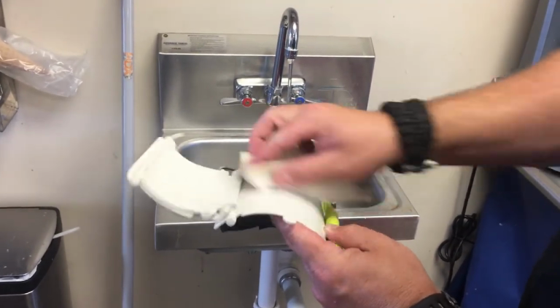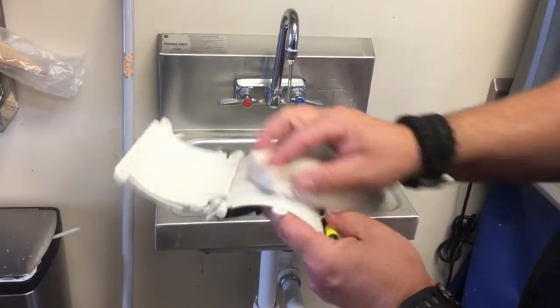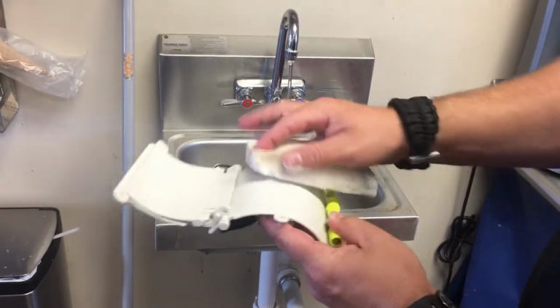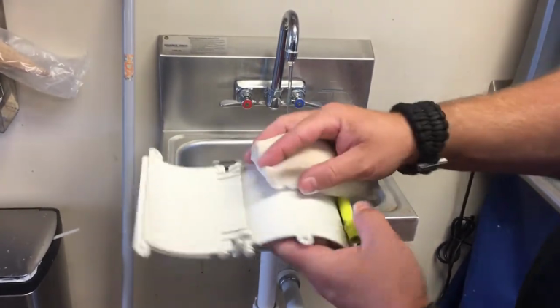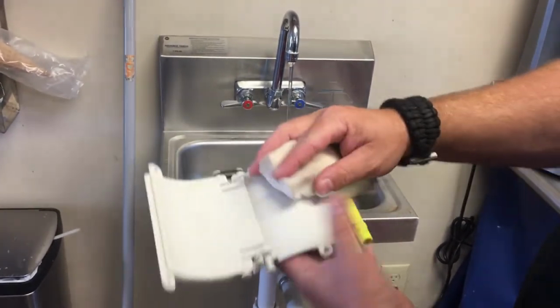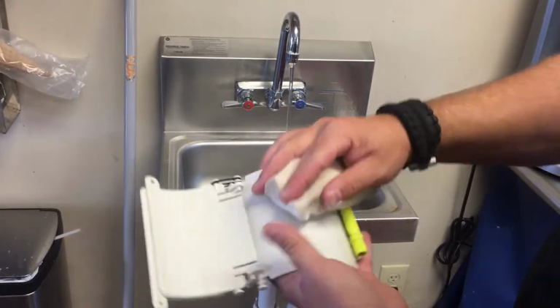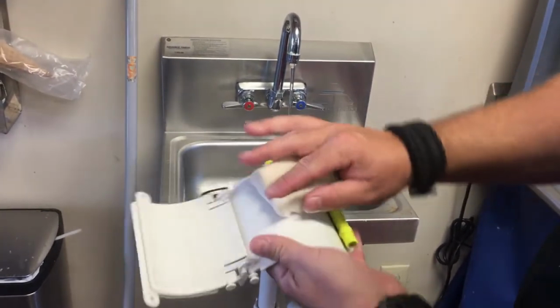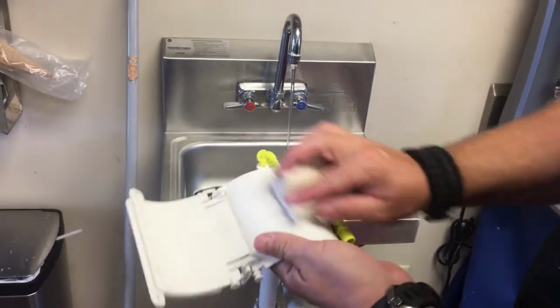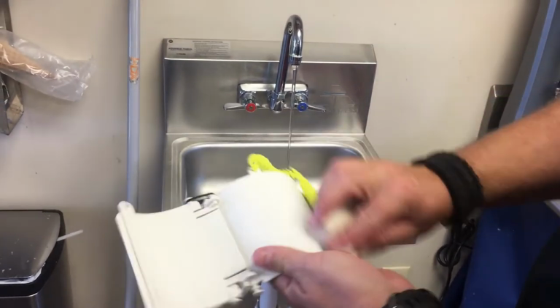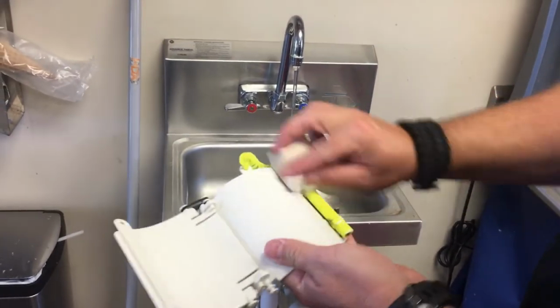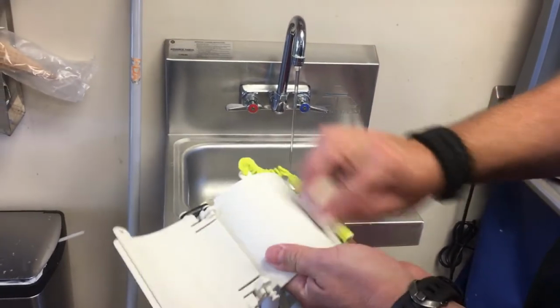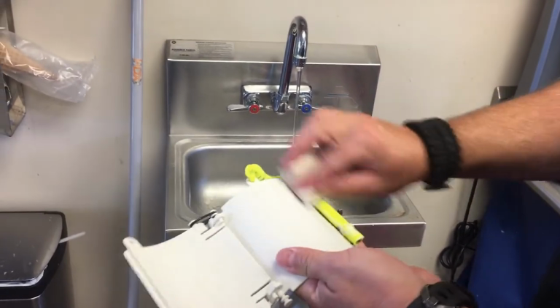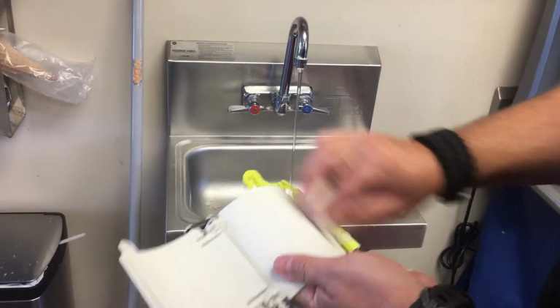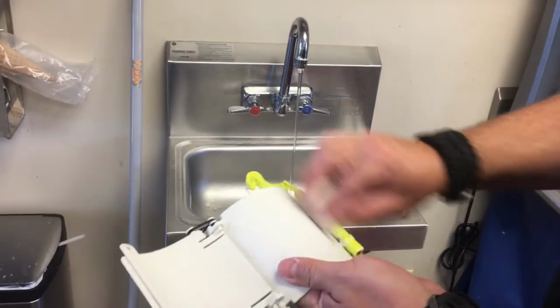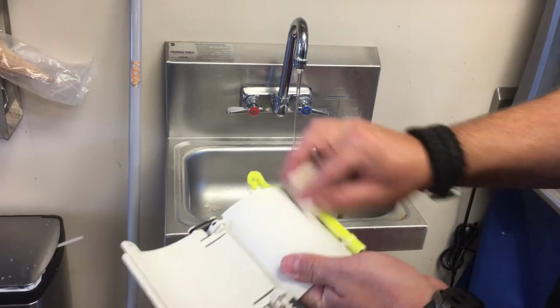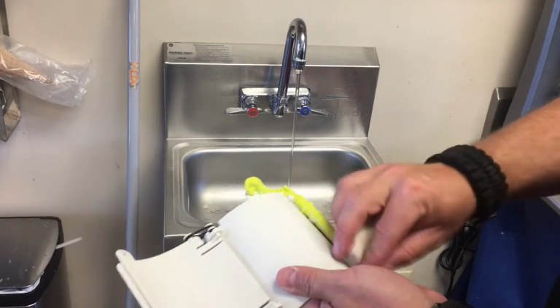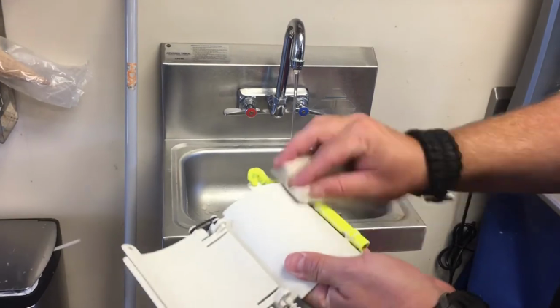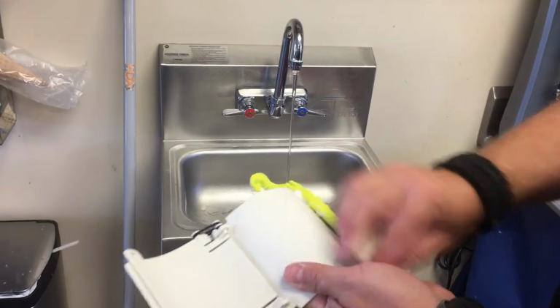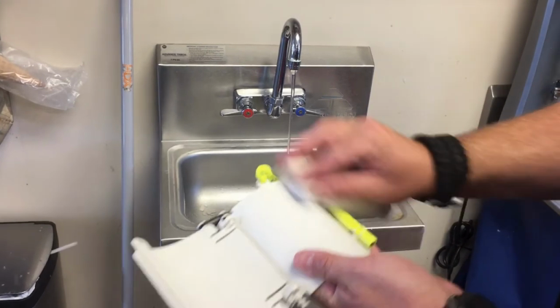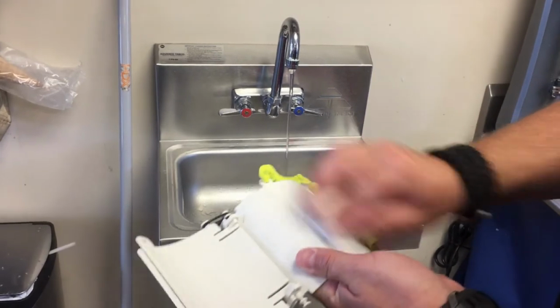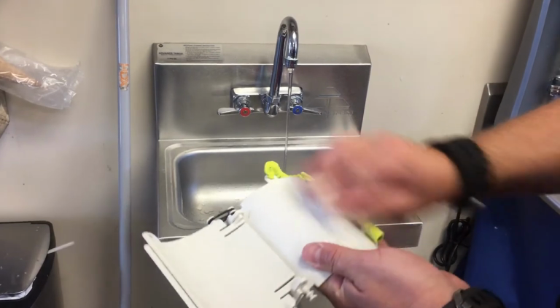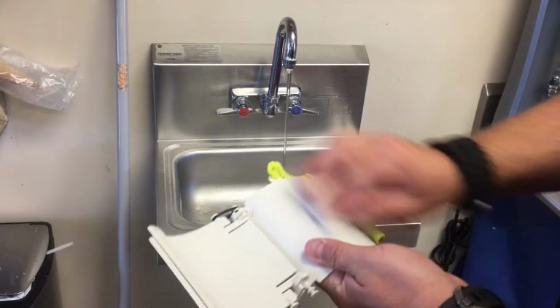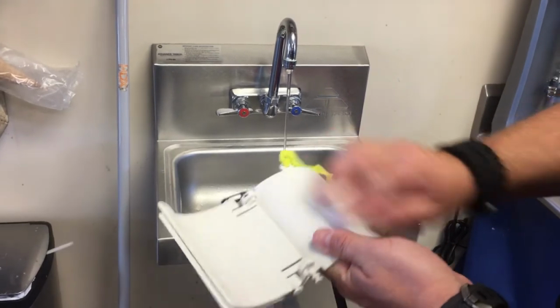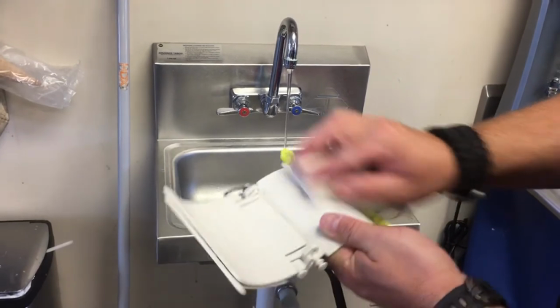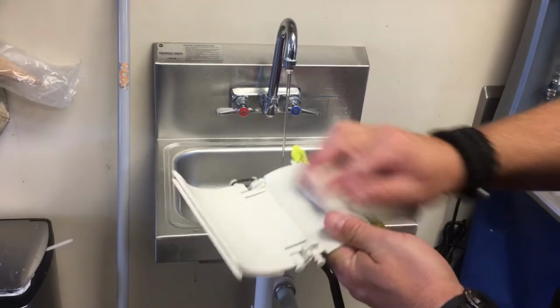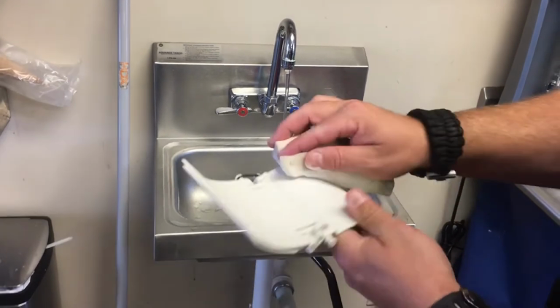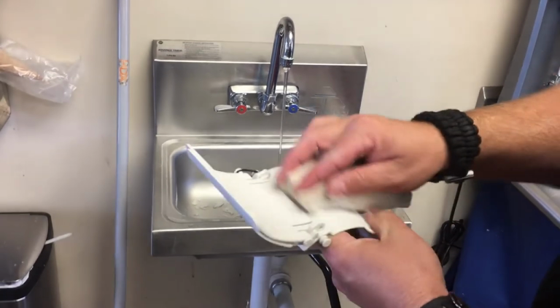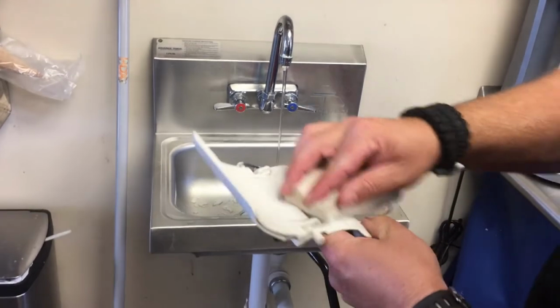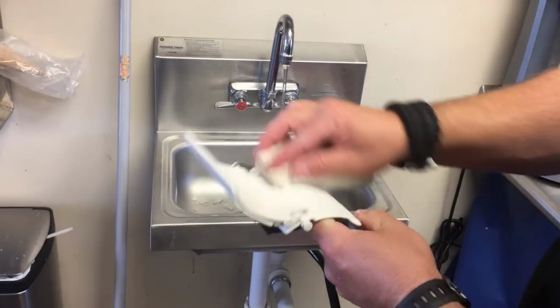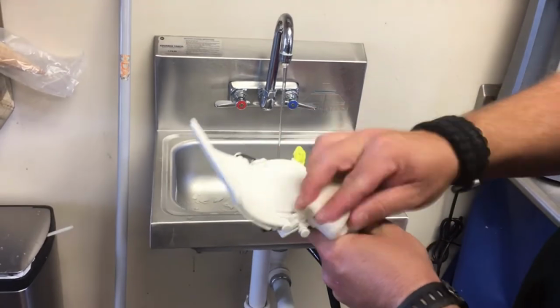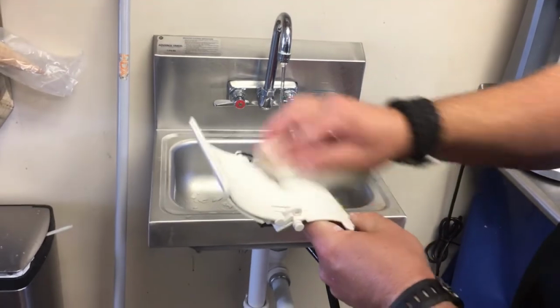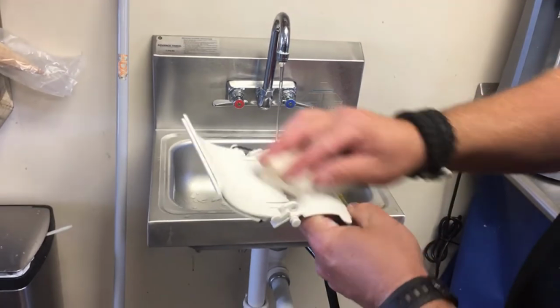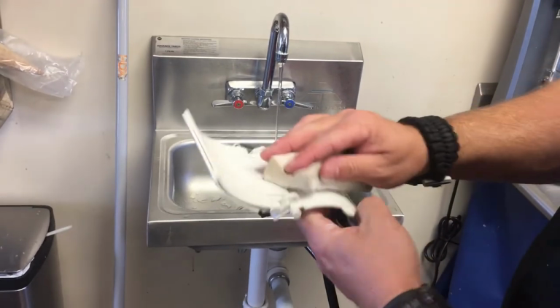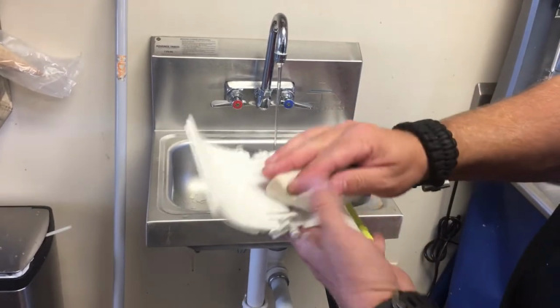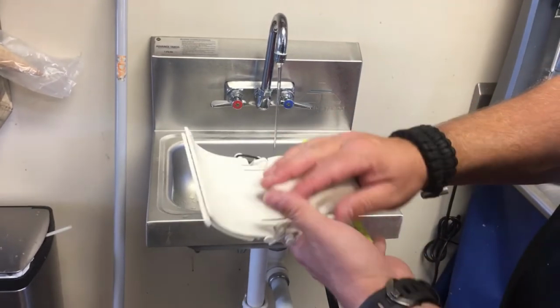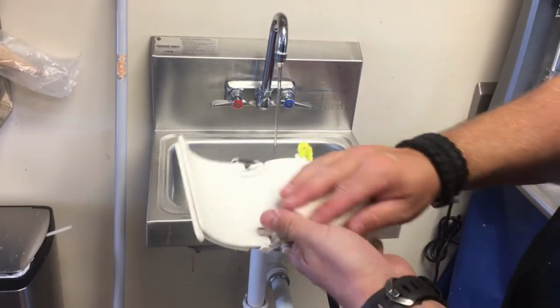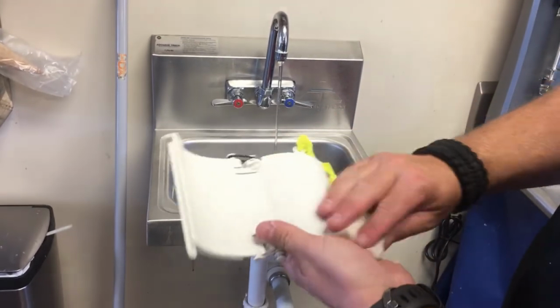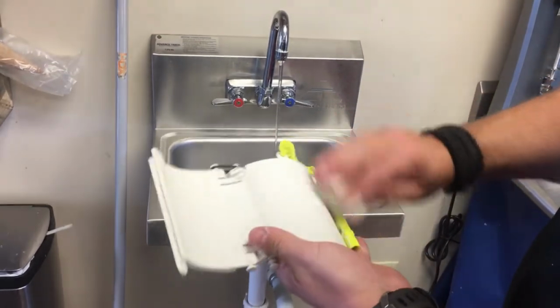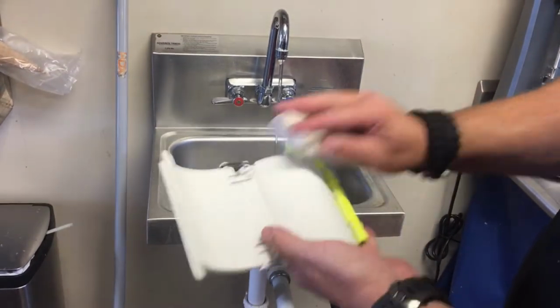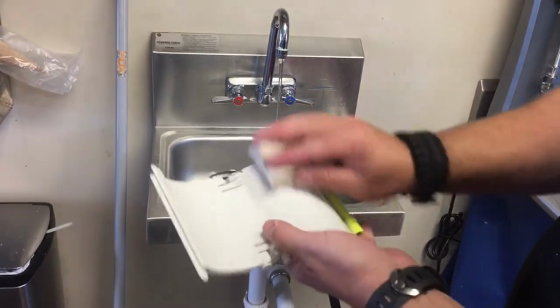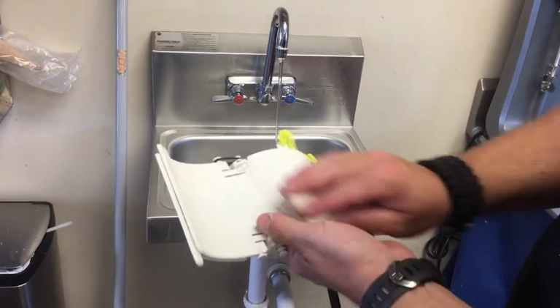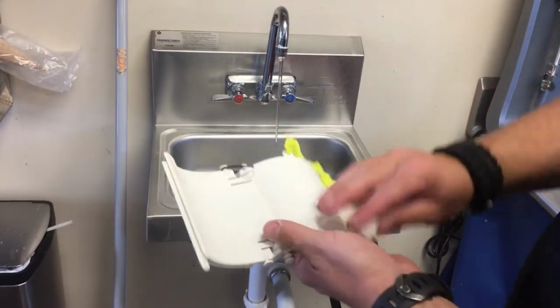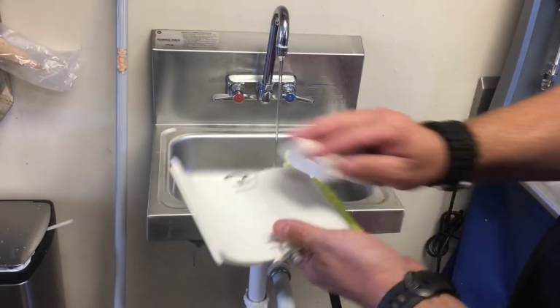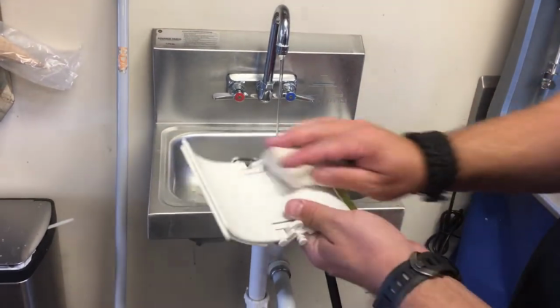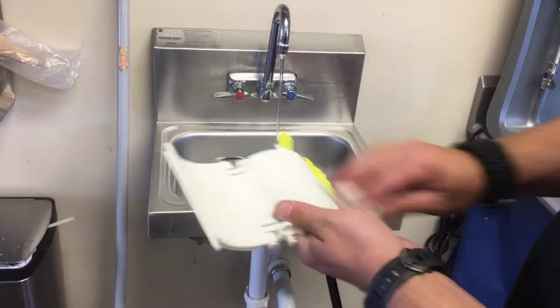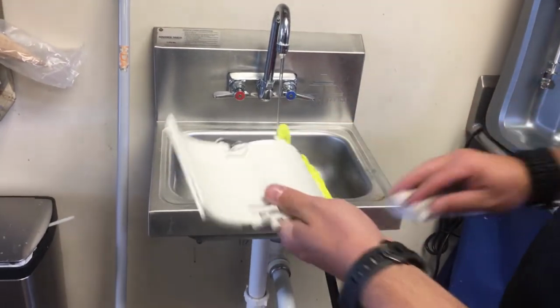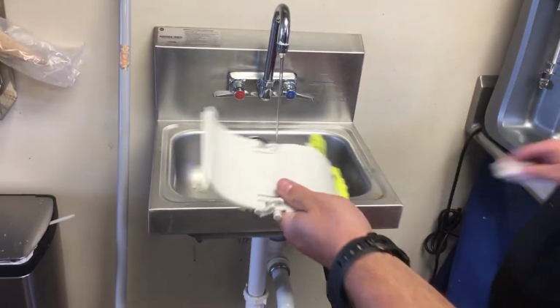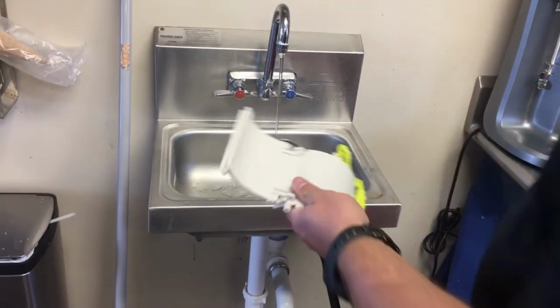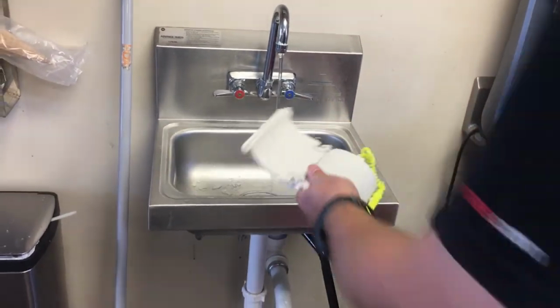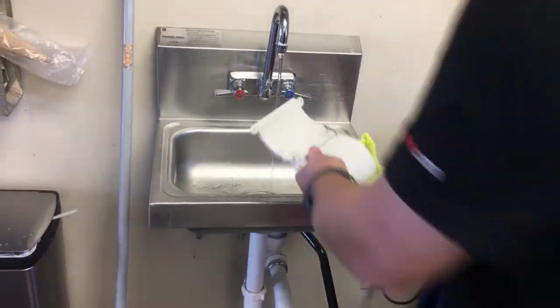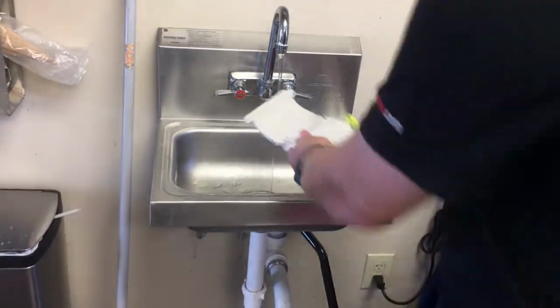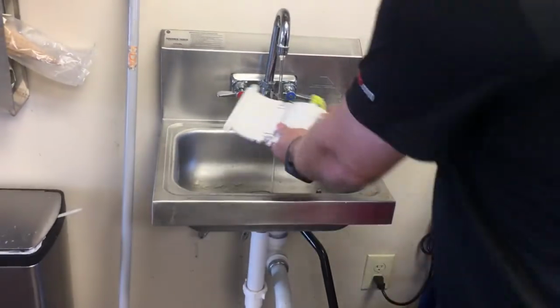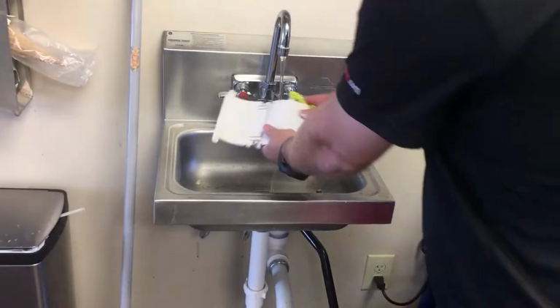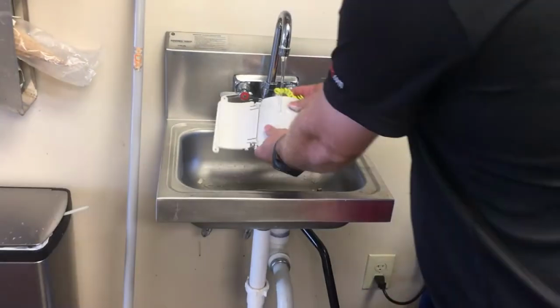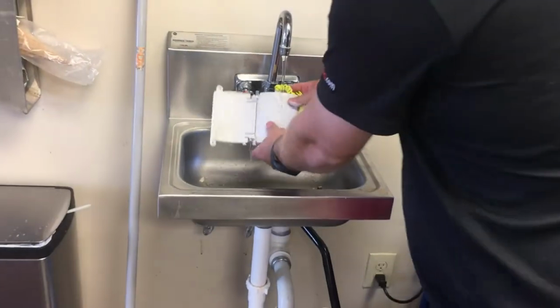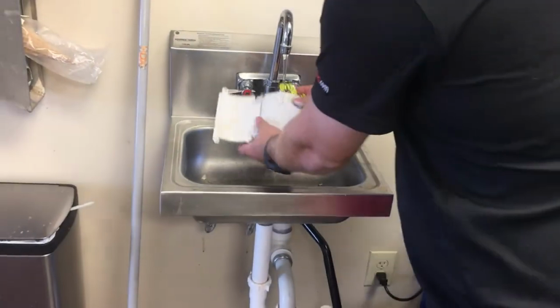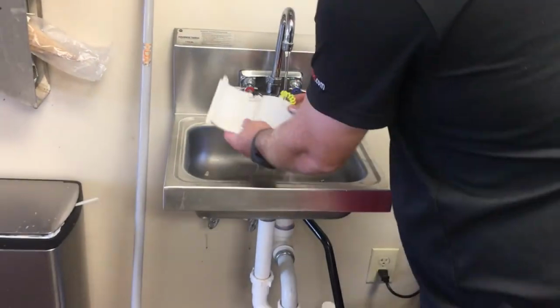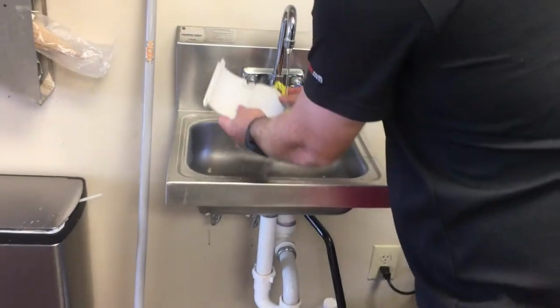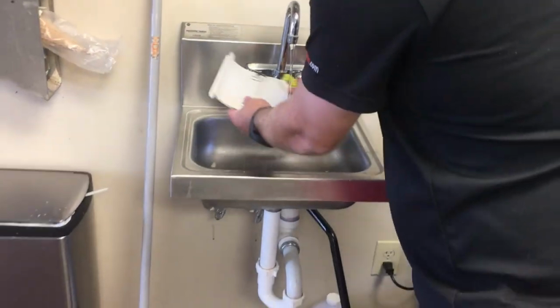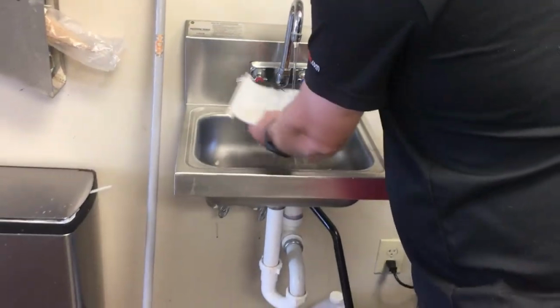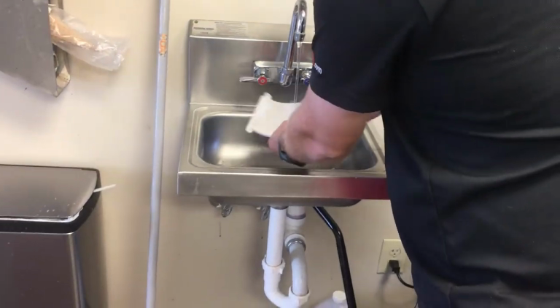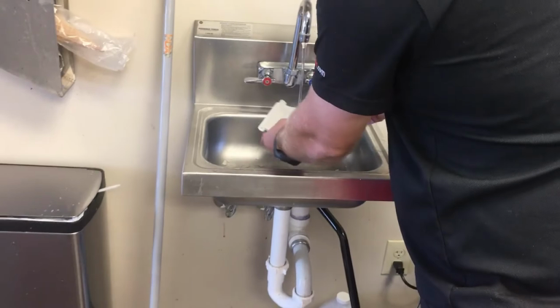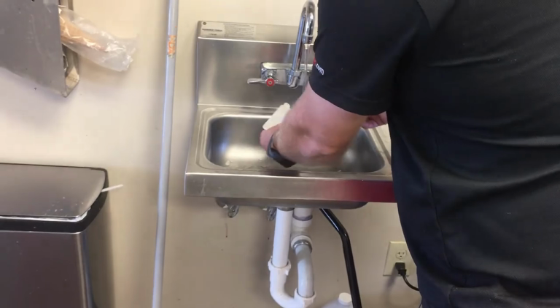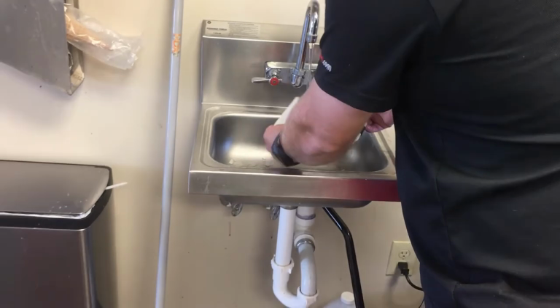Now once you've got it clean, simply let it dry, put your slate back in your bag, and you'll be good and ready to go for another dive.